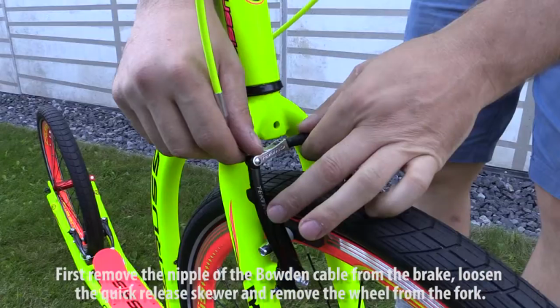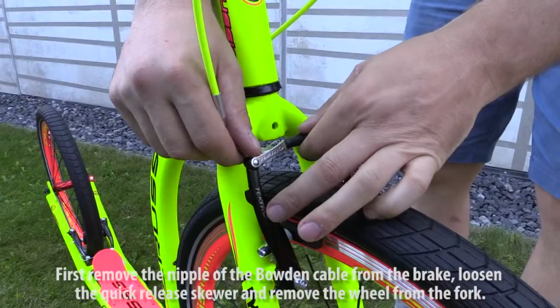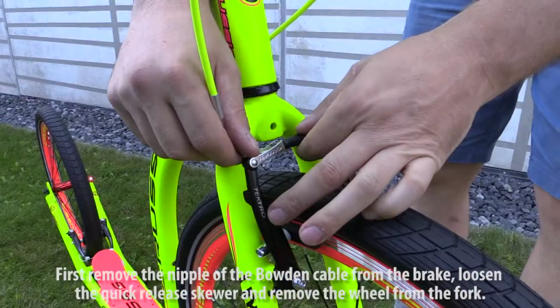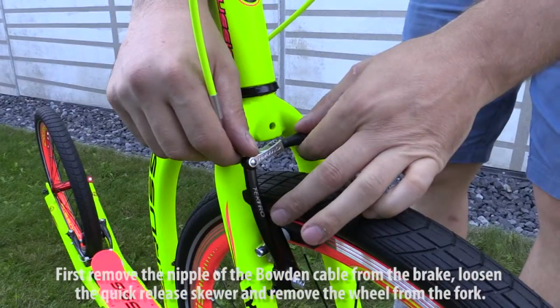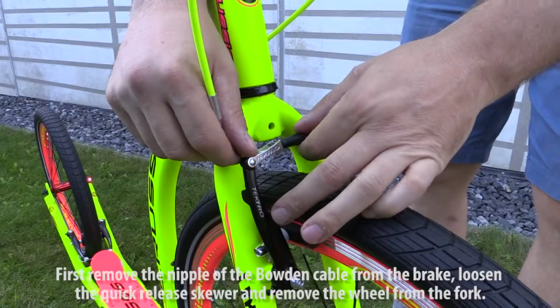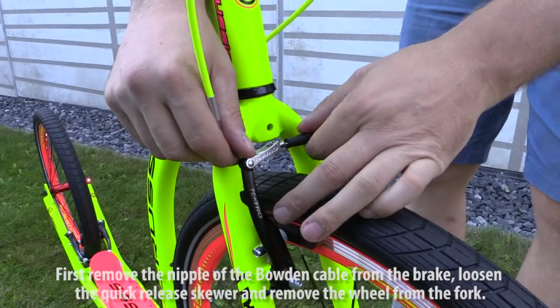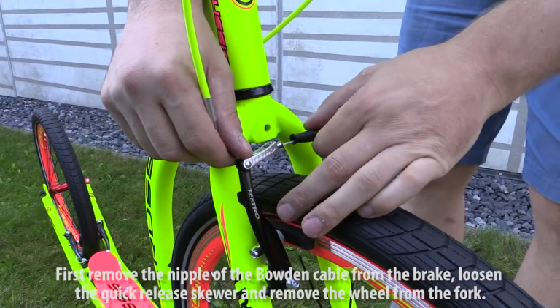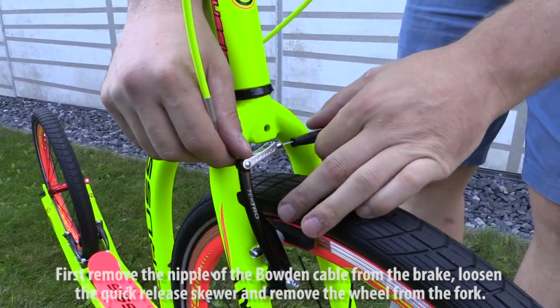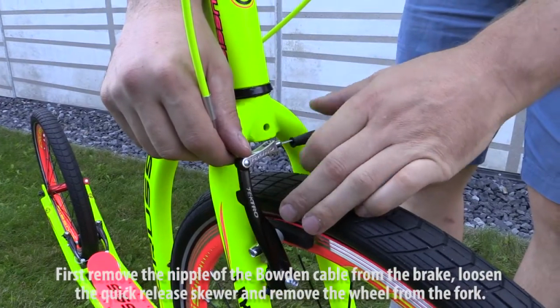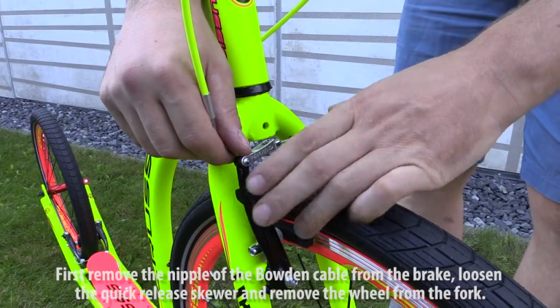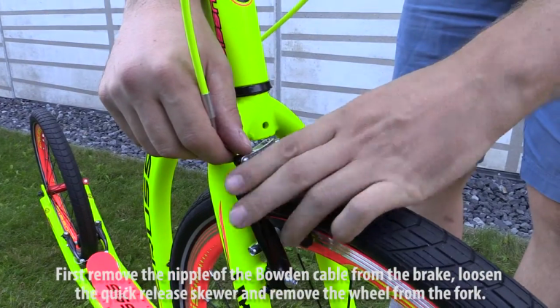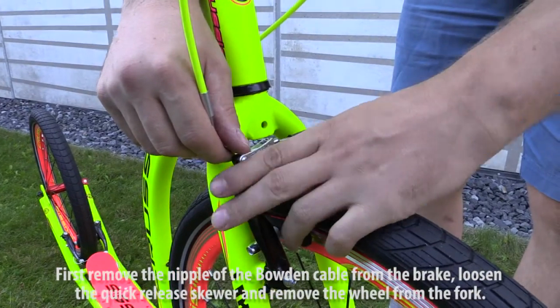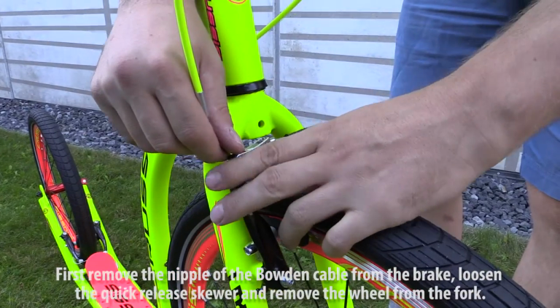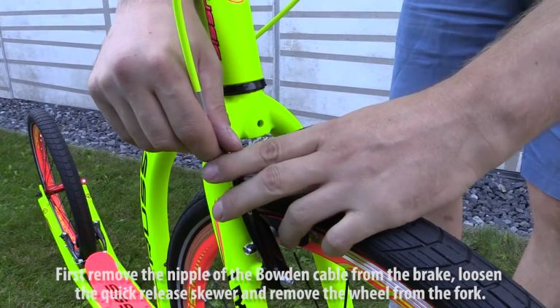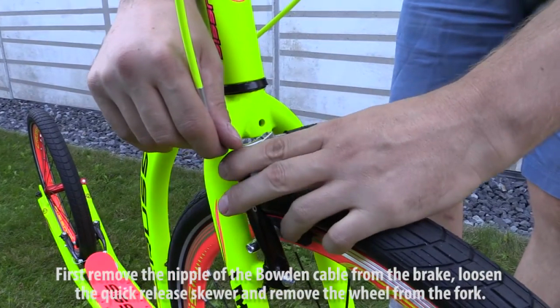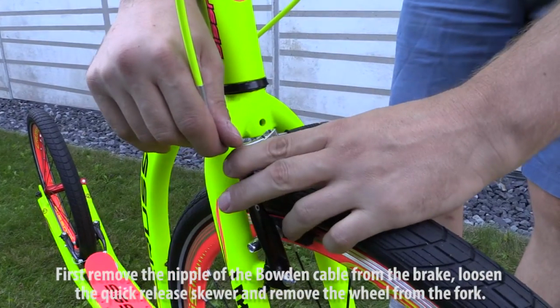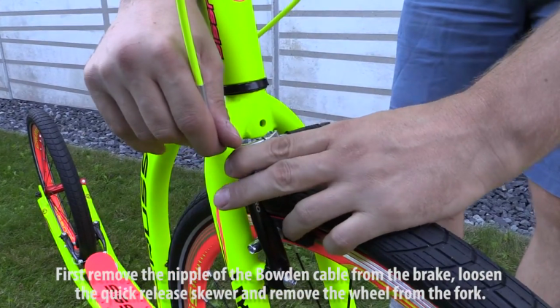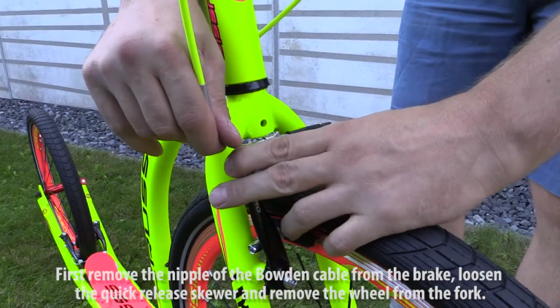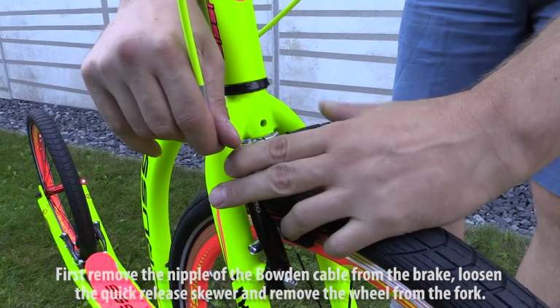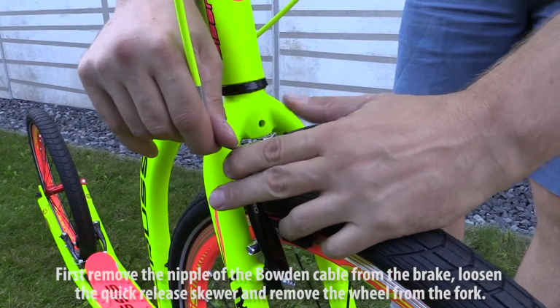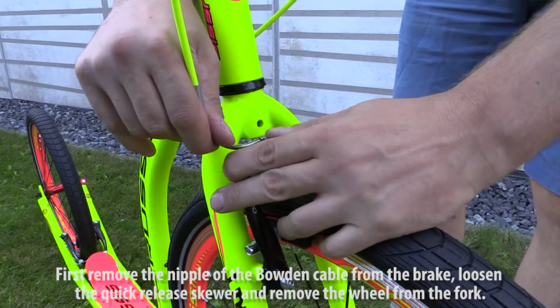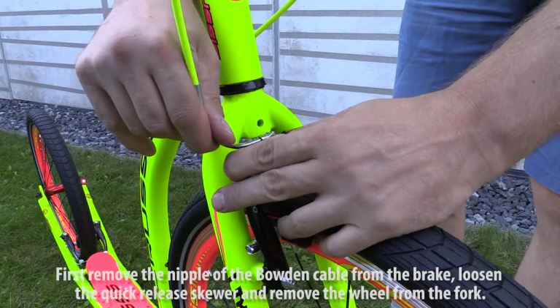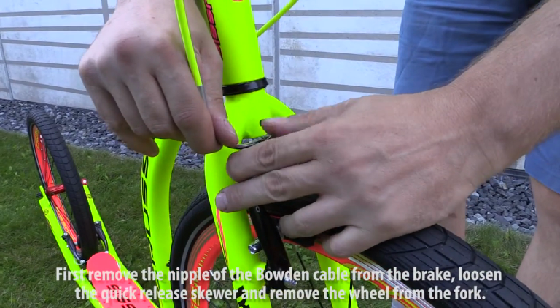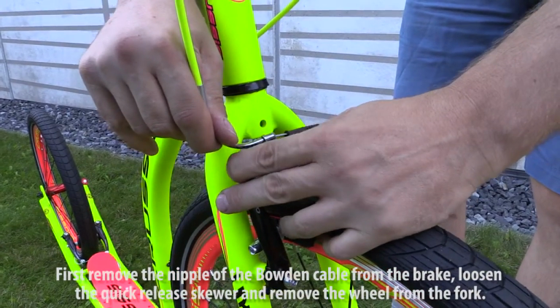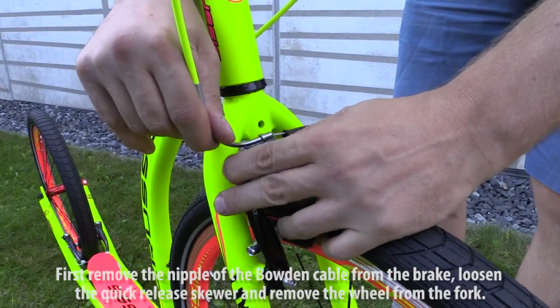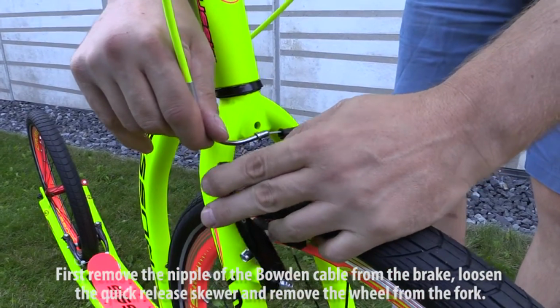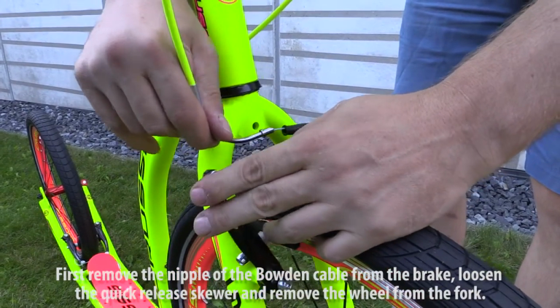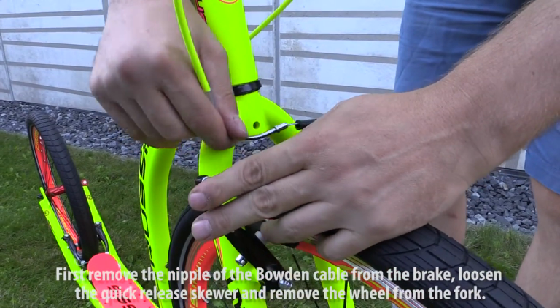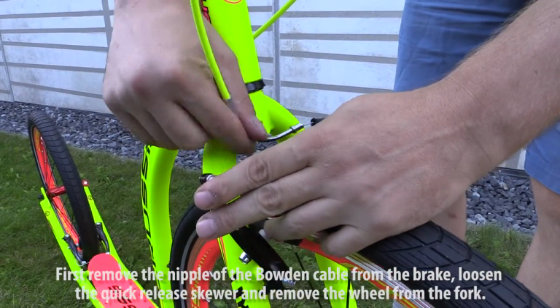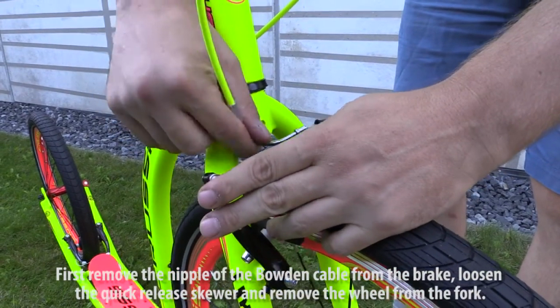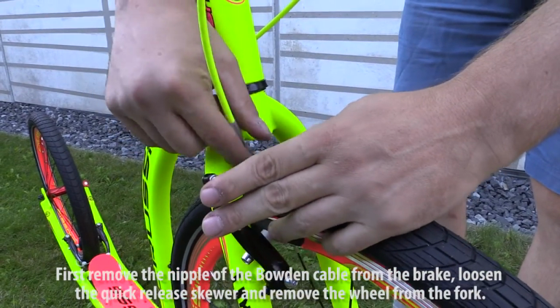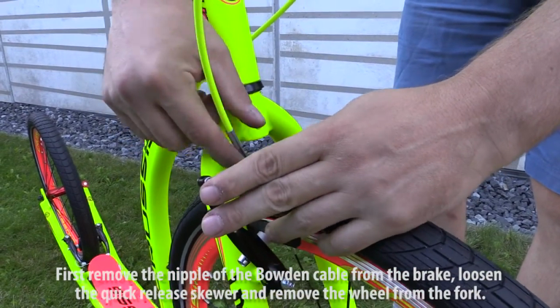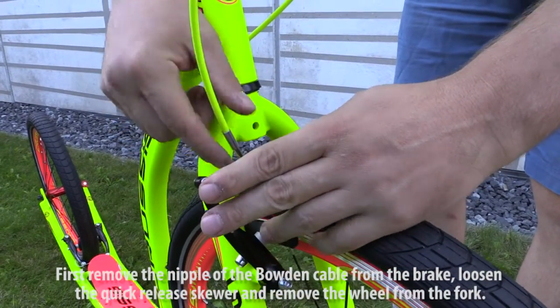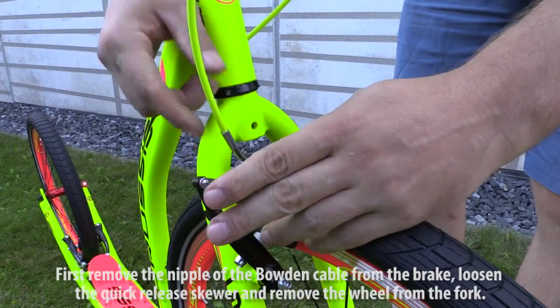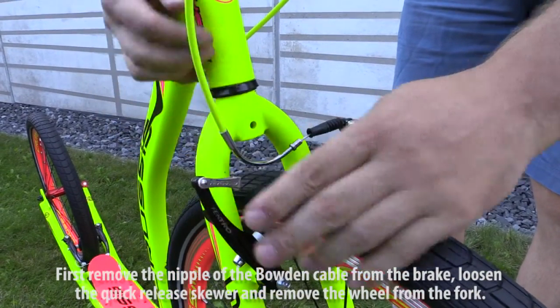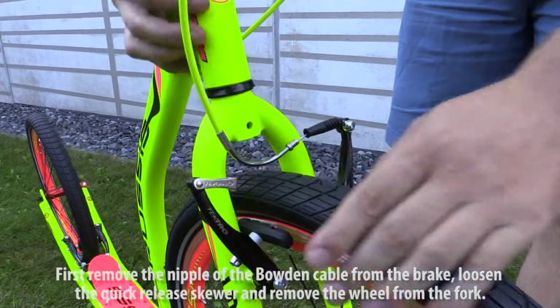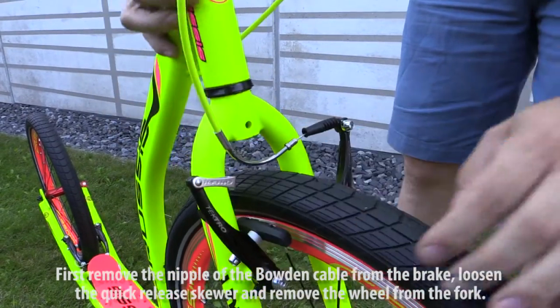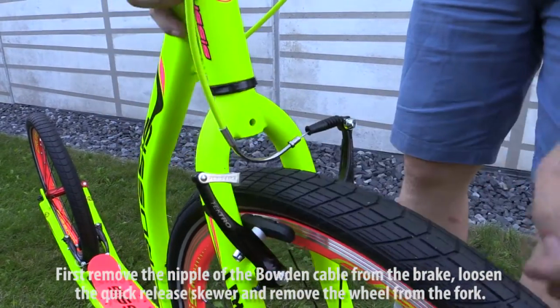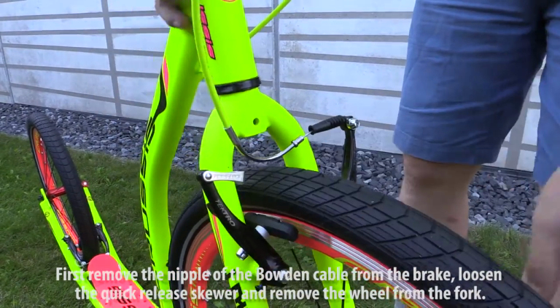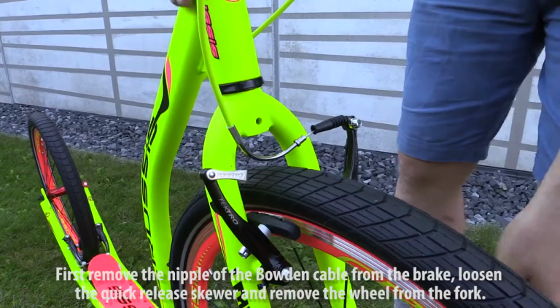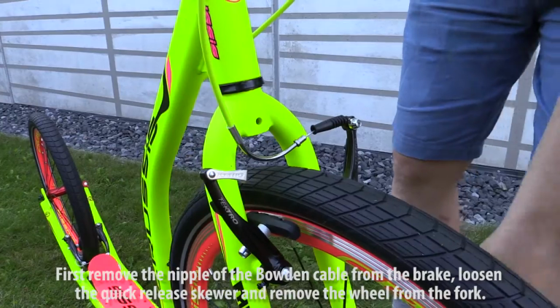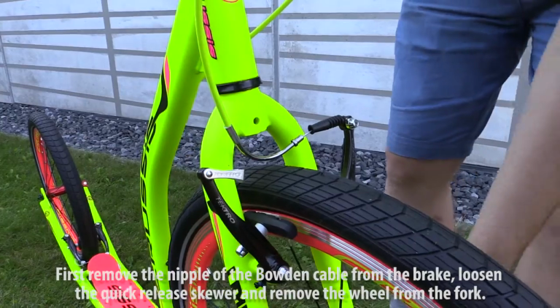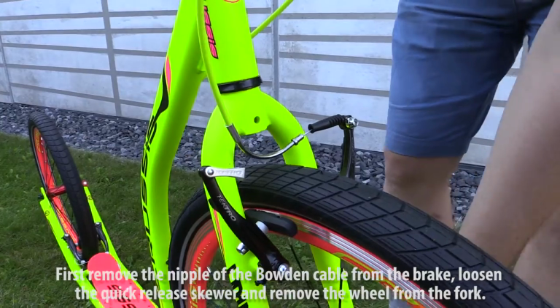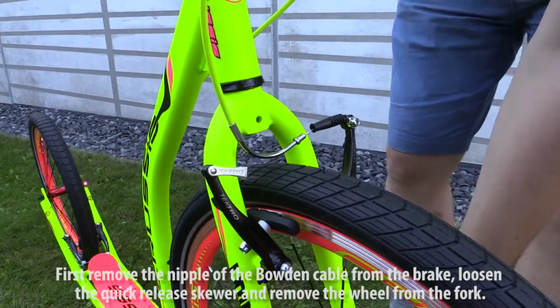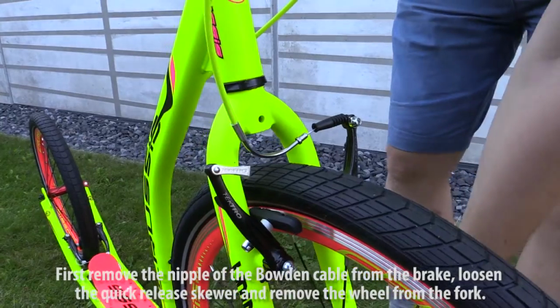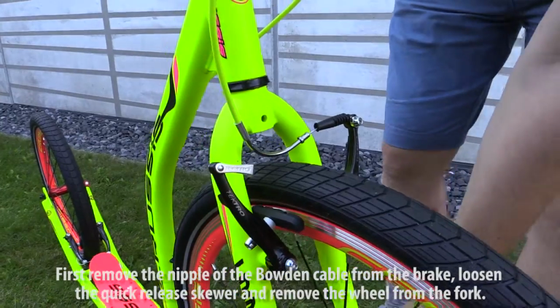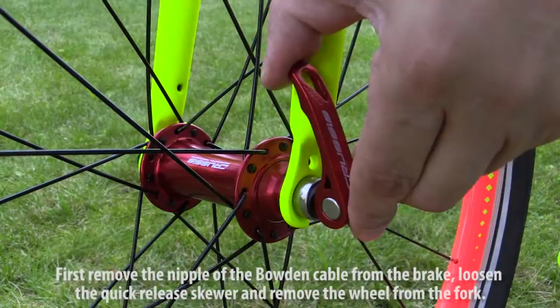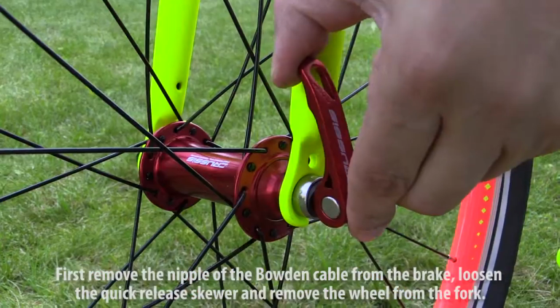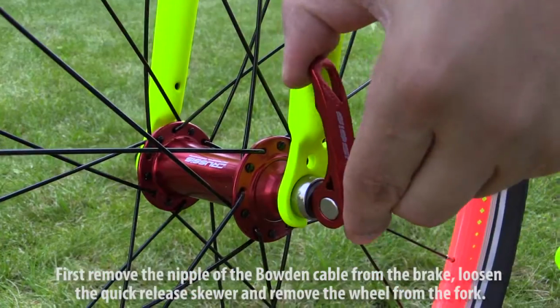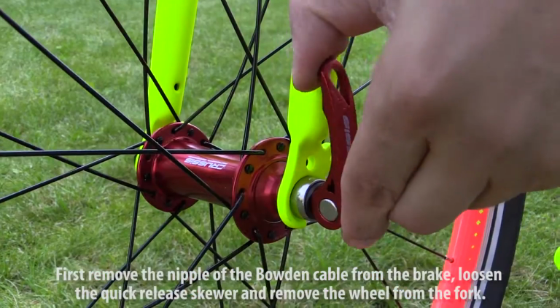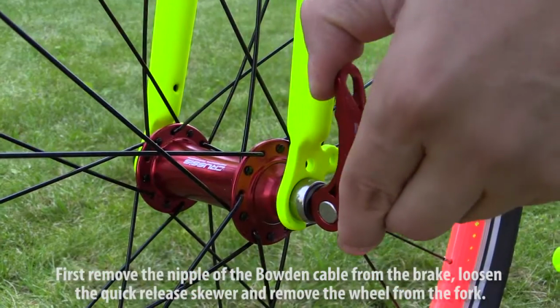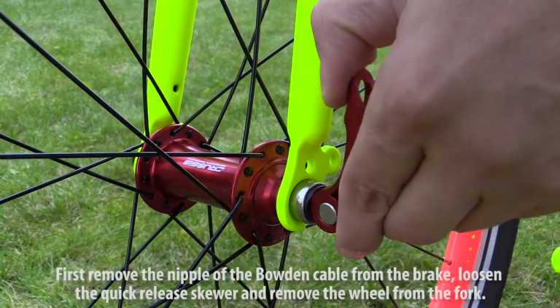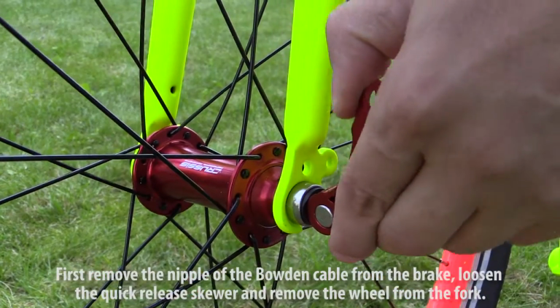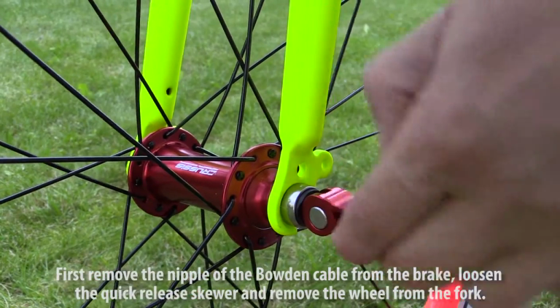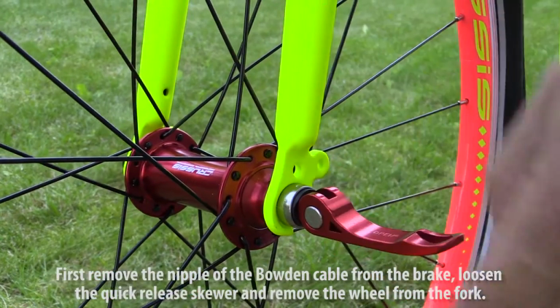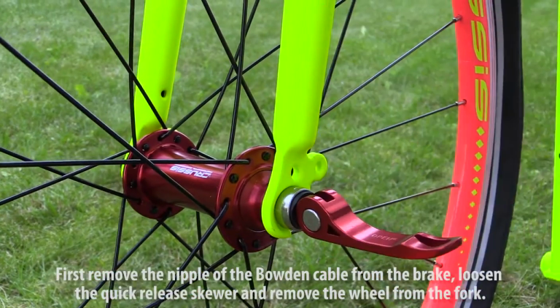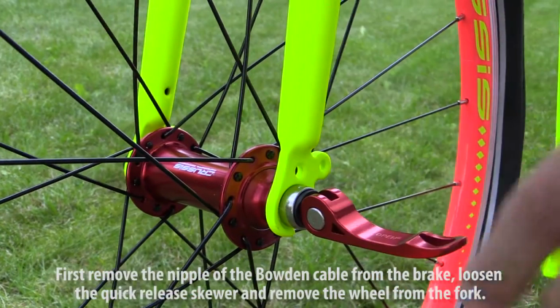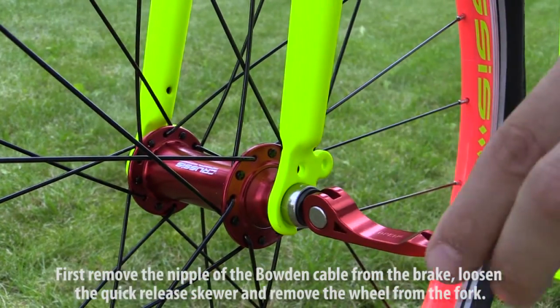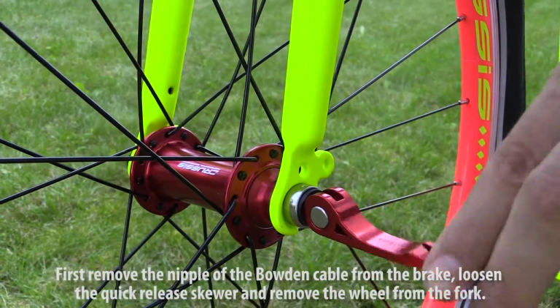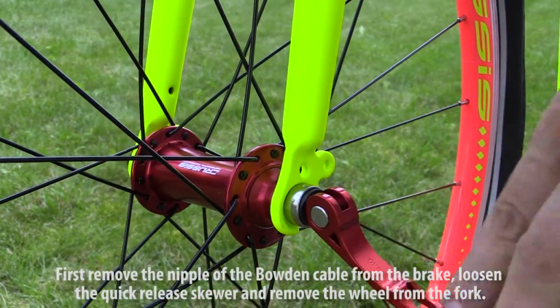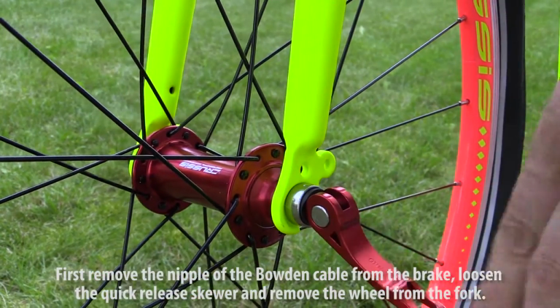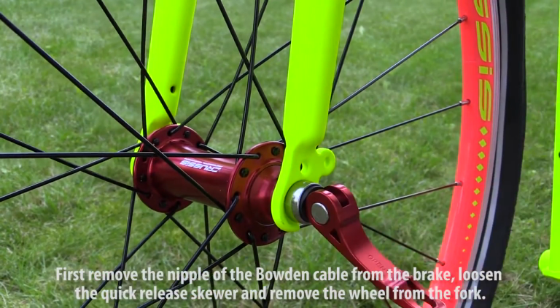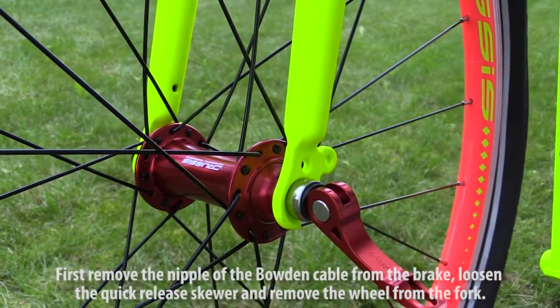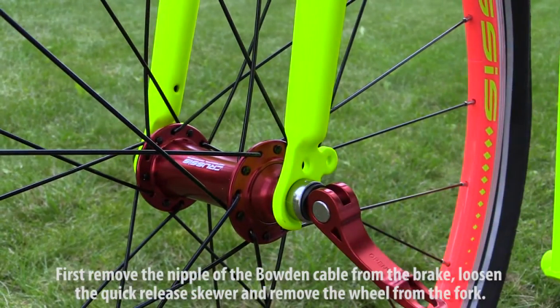First, remove the nipple of the bowden cable from the brake. Loosen the quick-release skewer and remove the wheel from the fork.